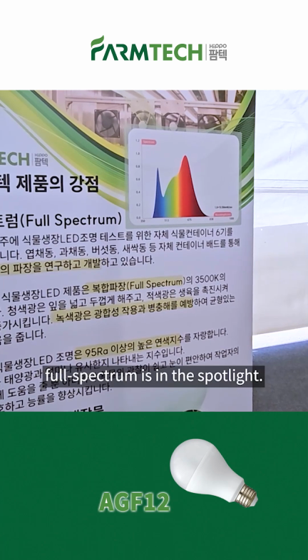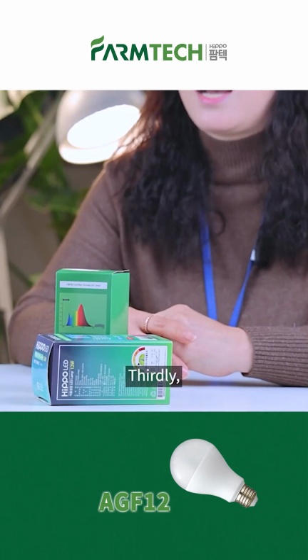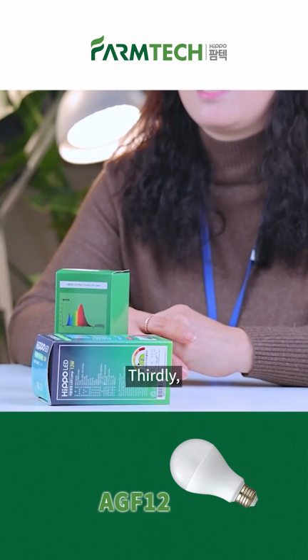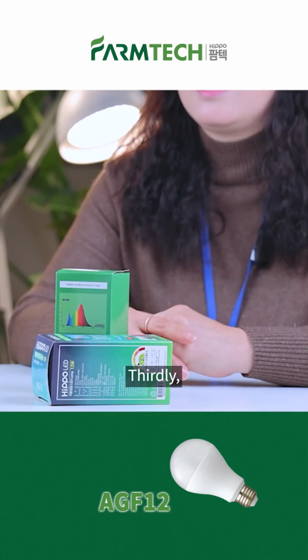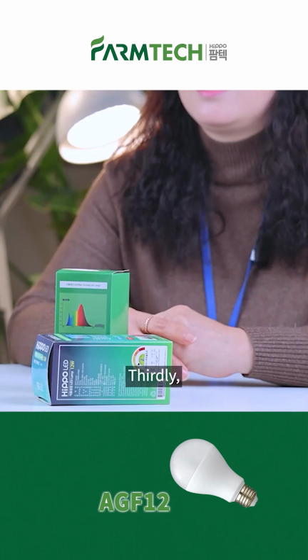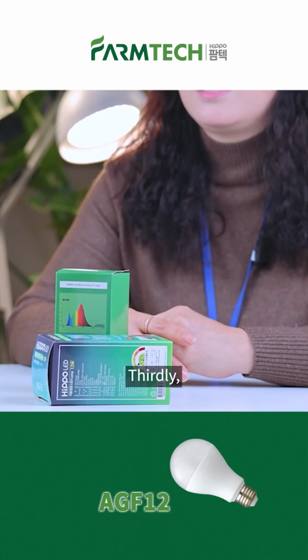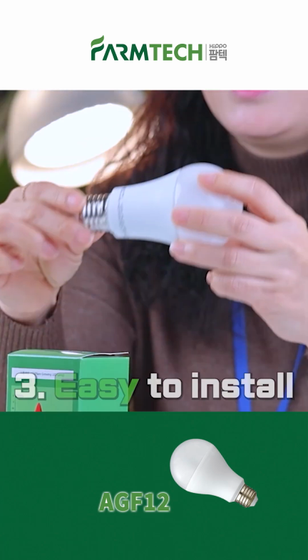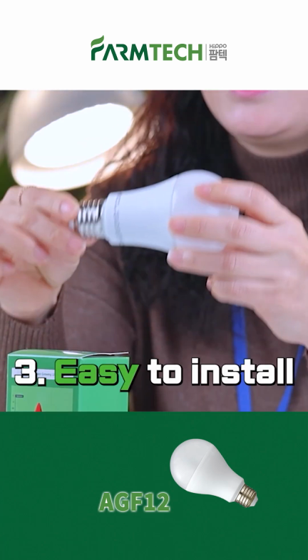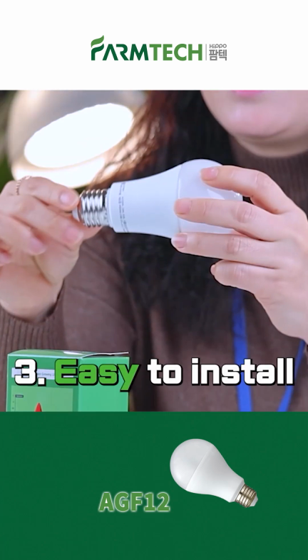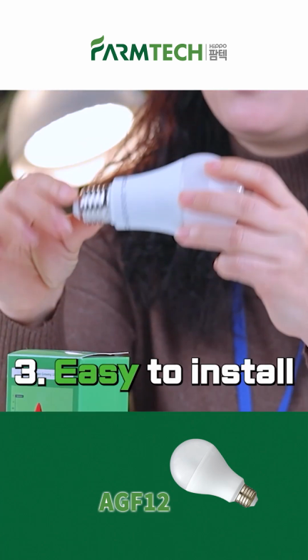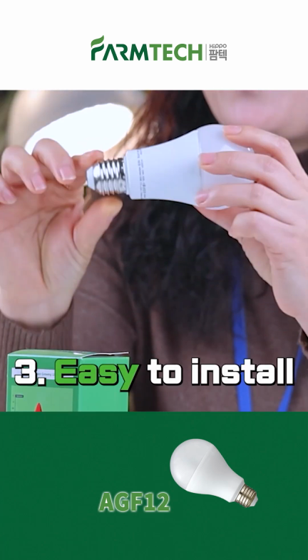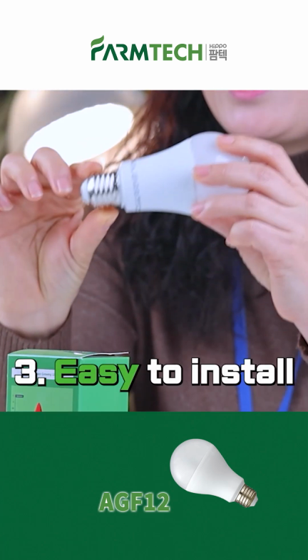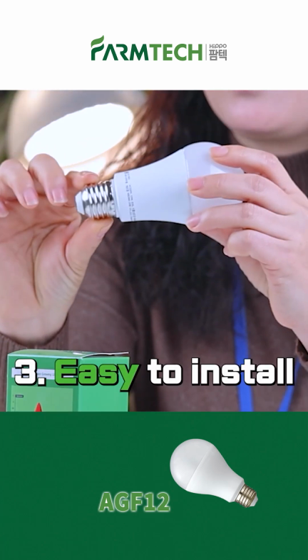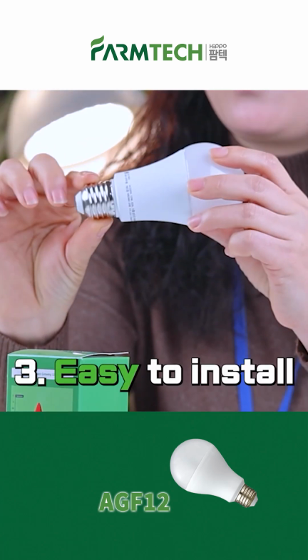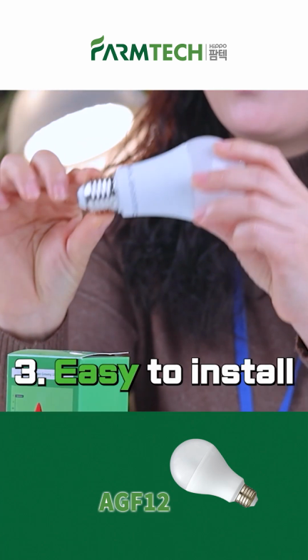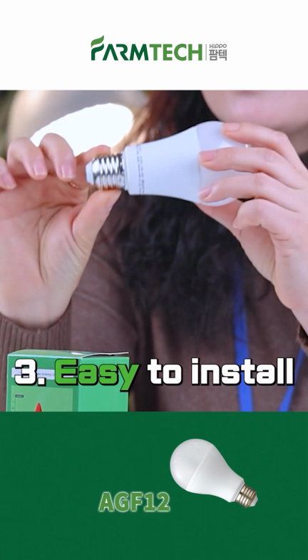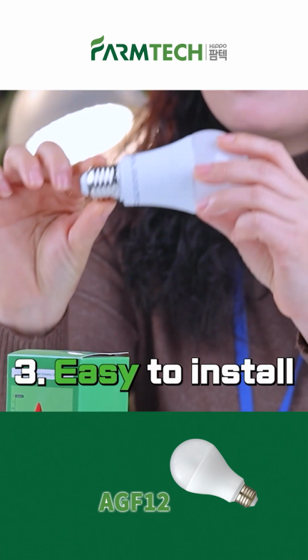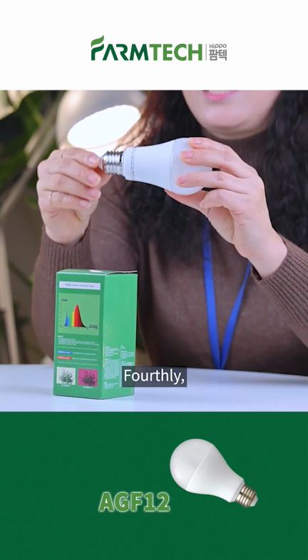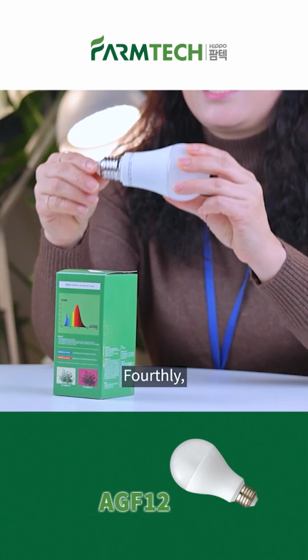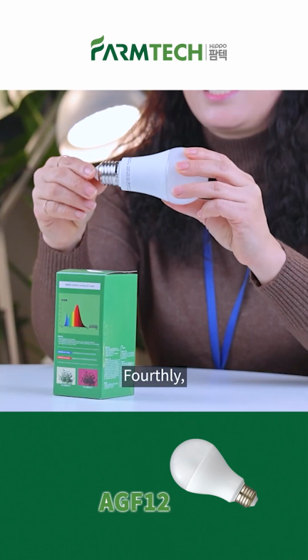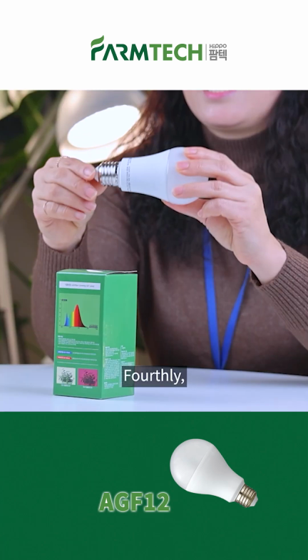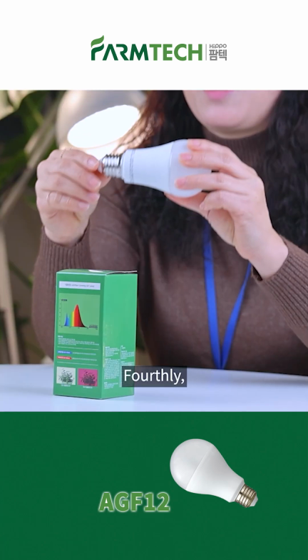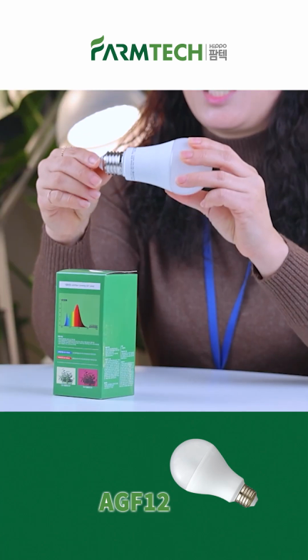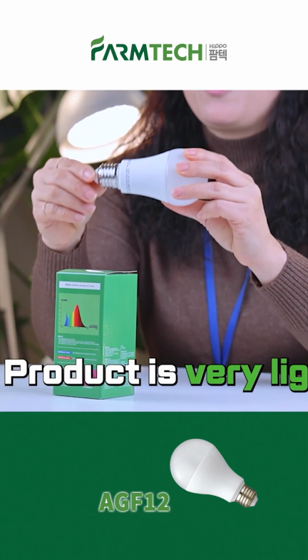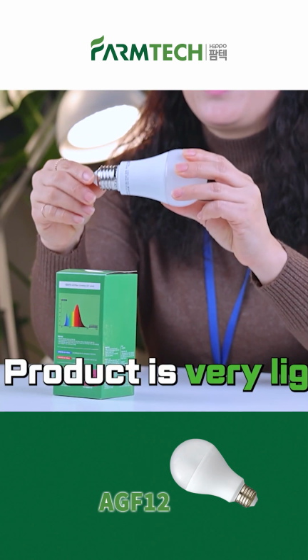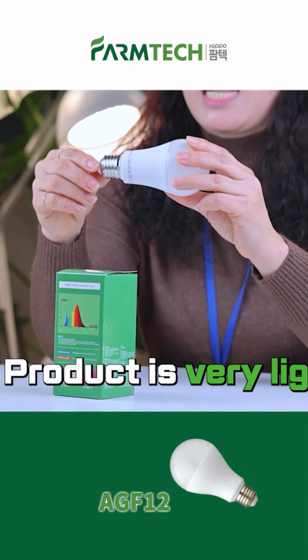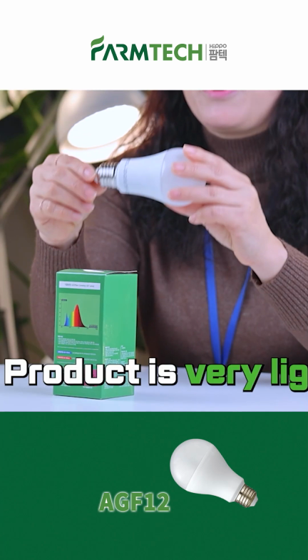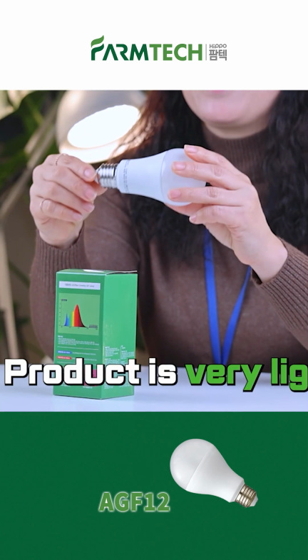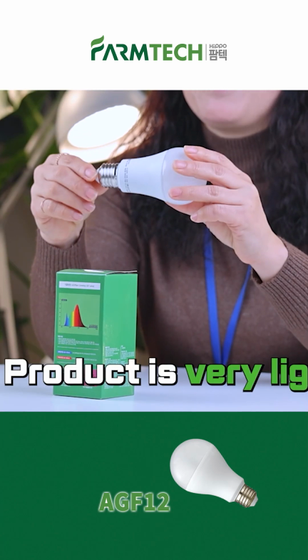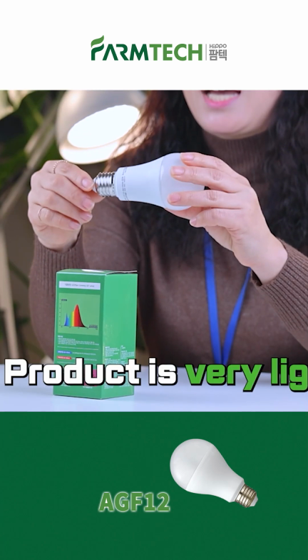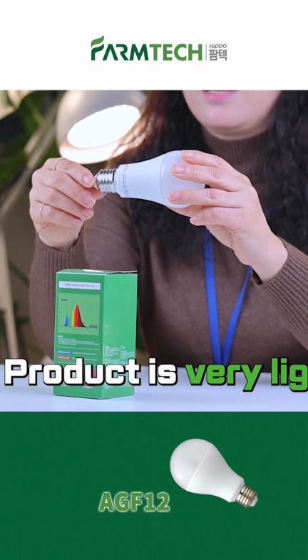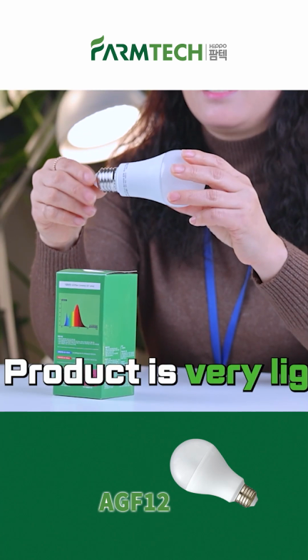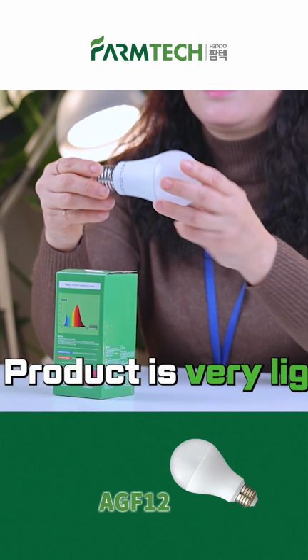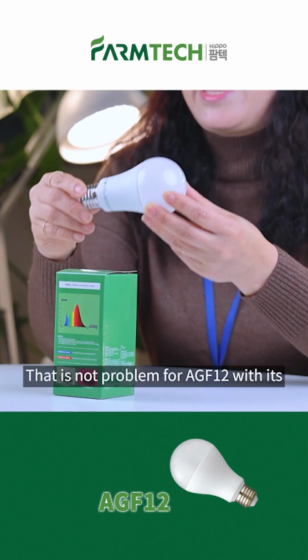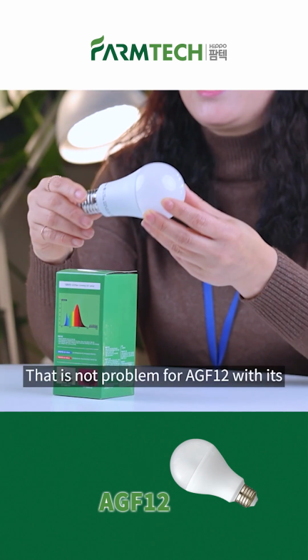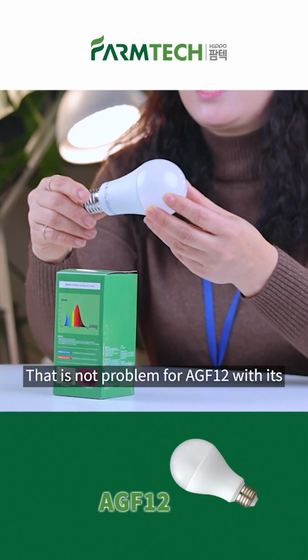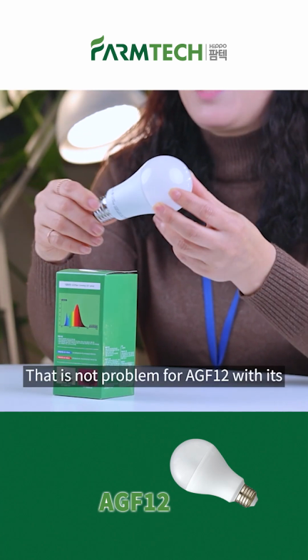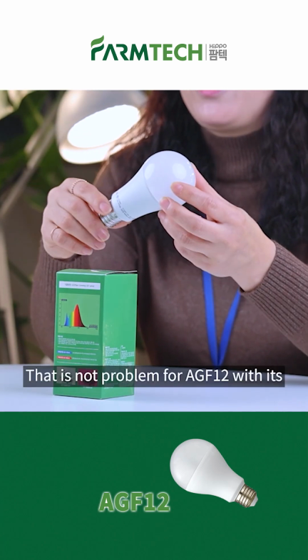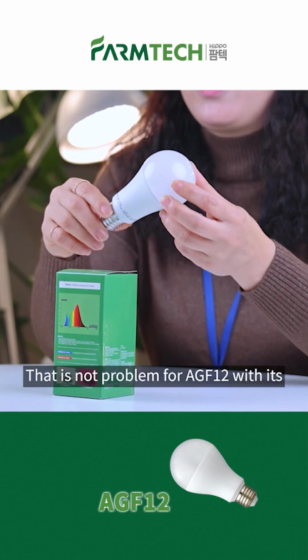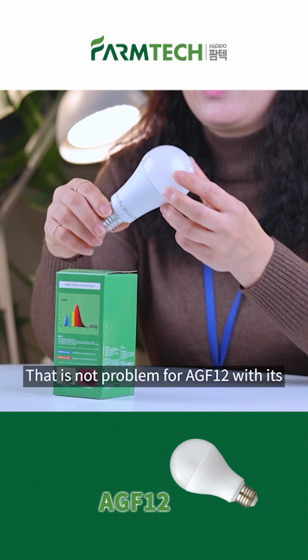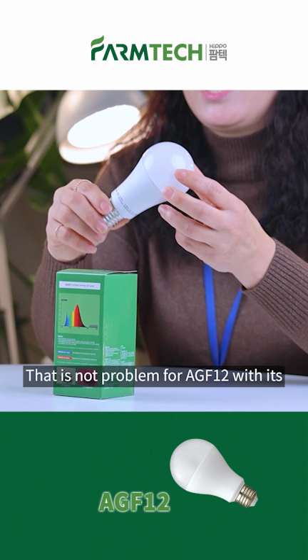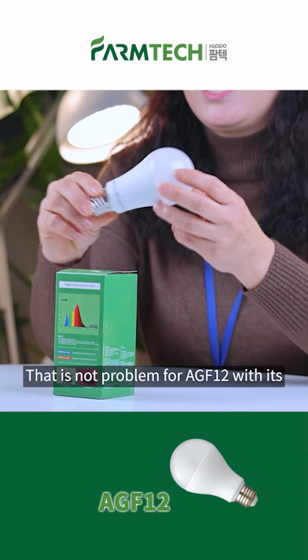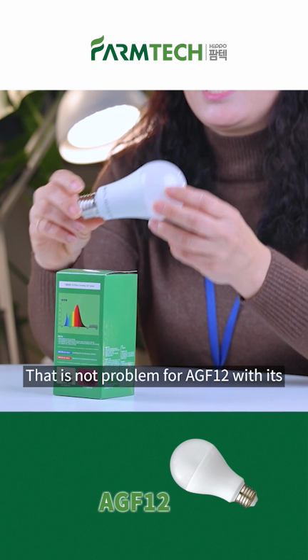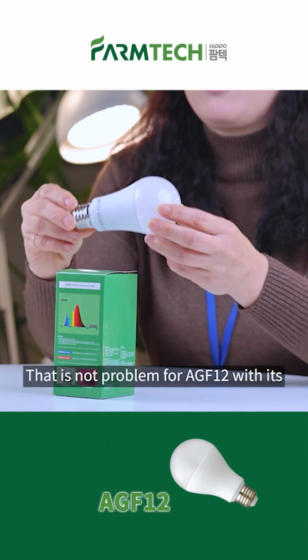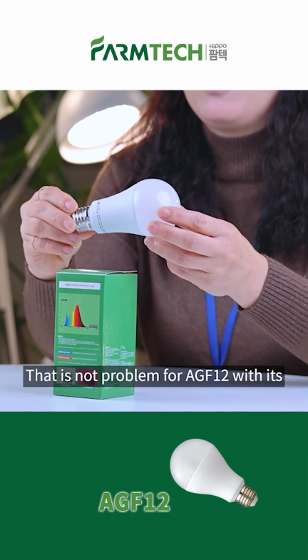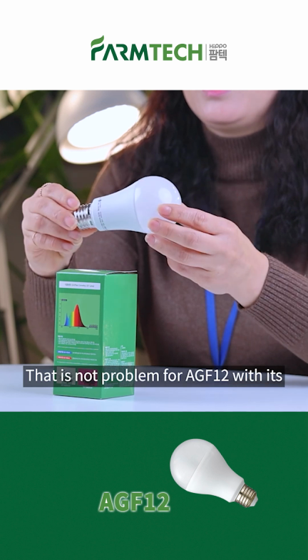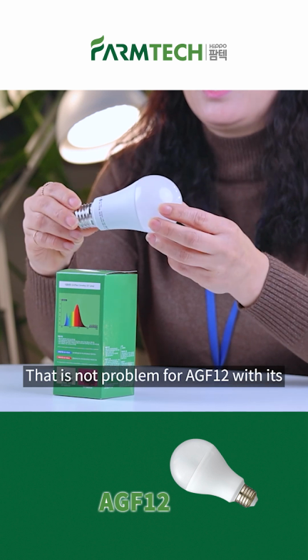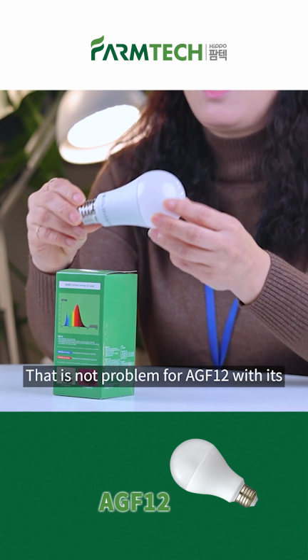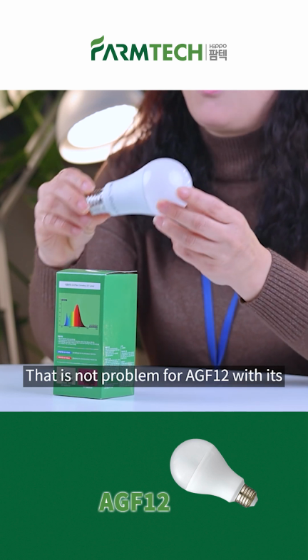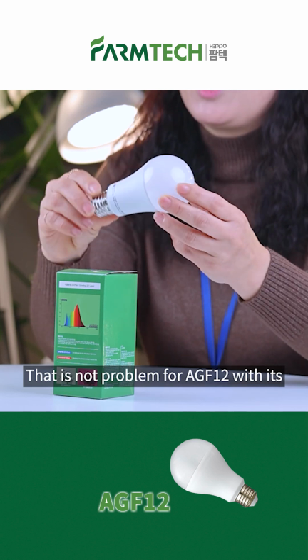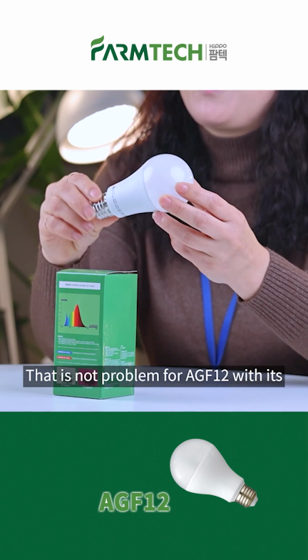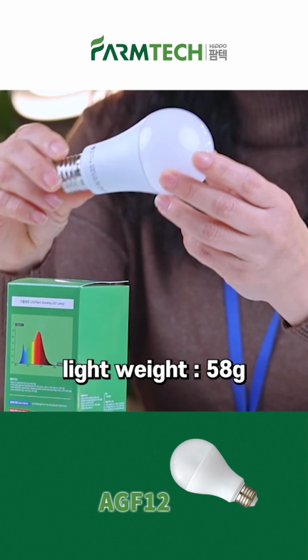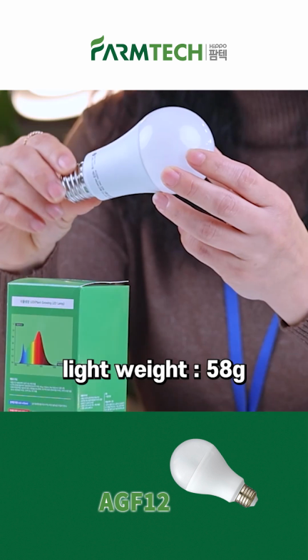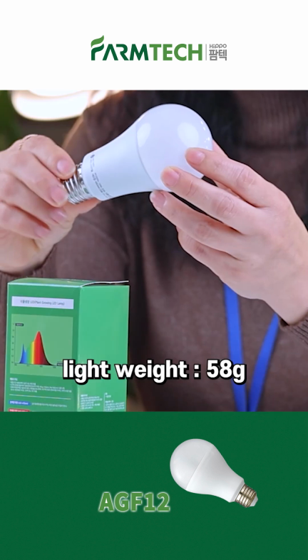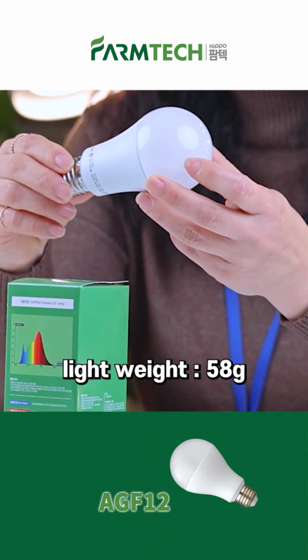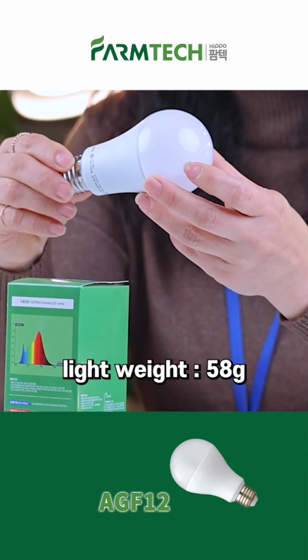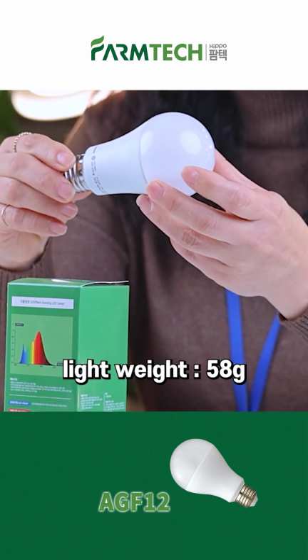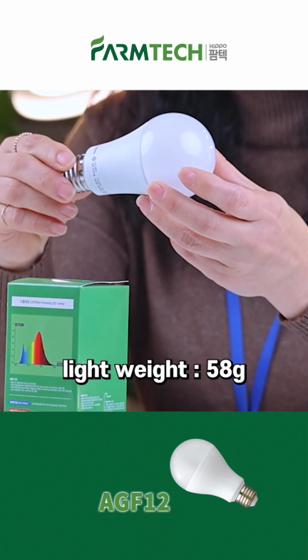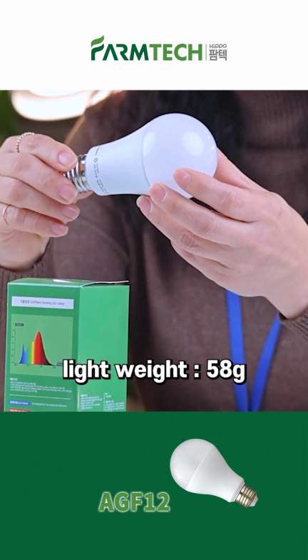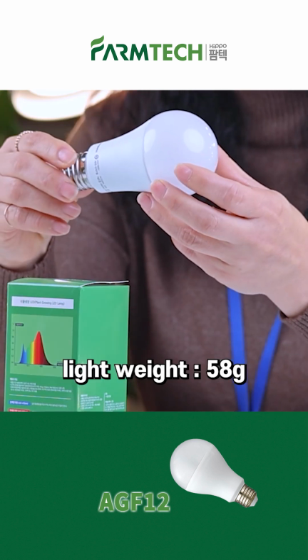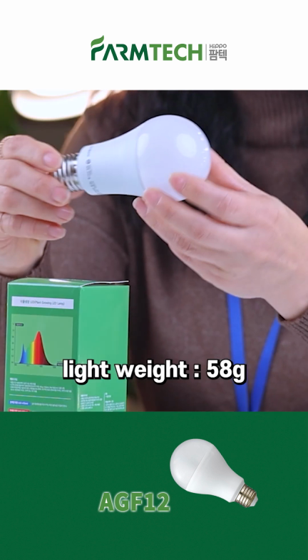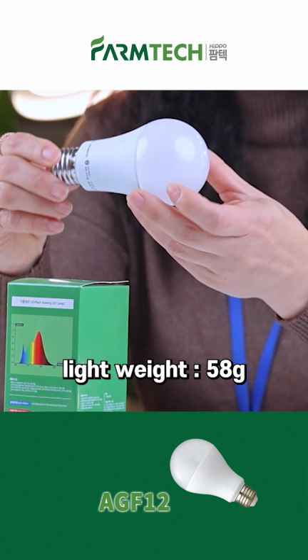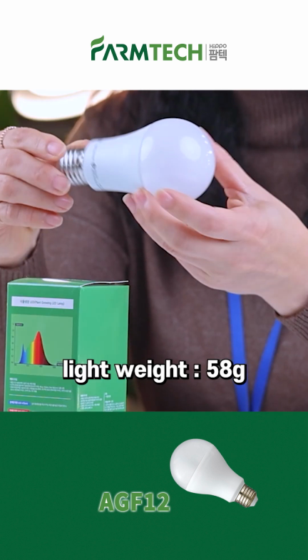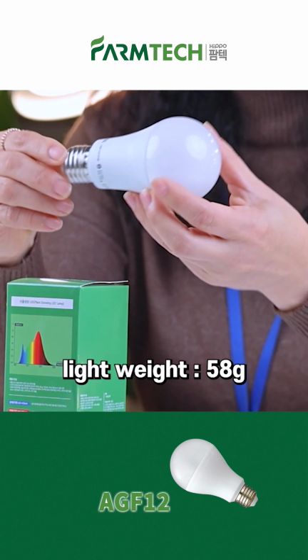Thirdly, it is easy to install. Fourthly, the product is very light. That is not a problem for AGF12 with its light weight of 58 grams.